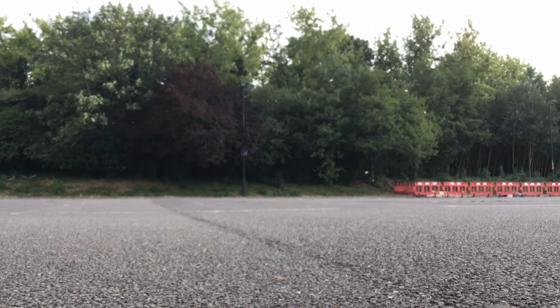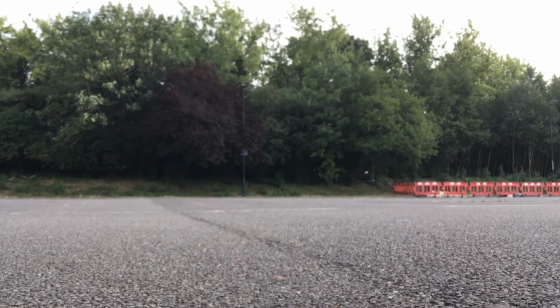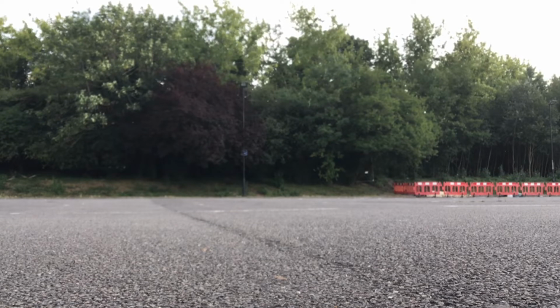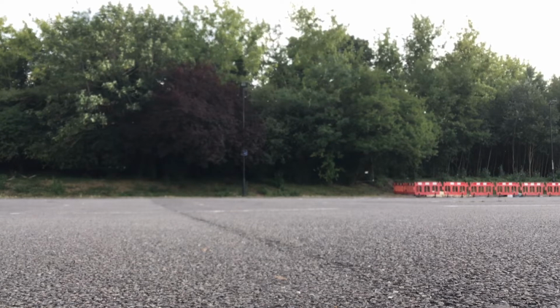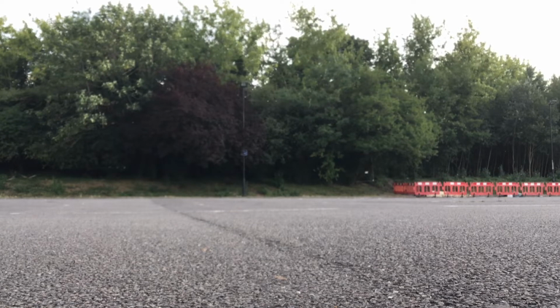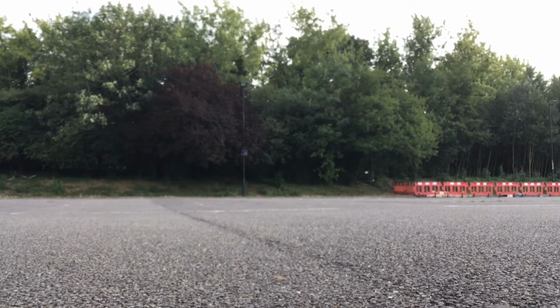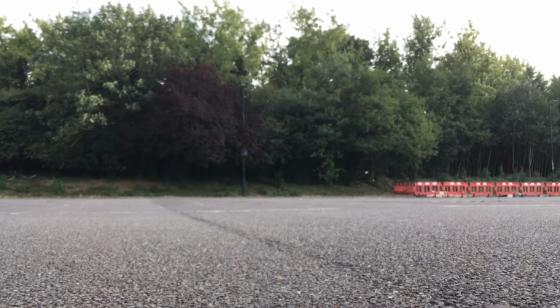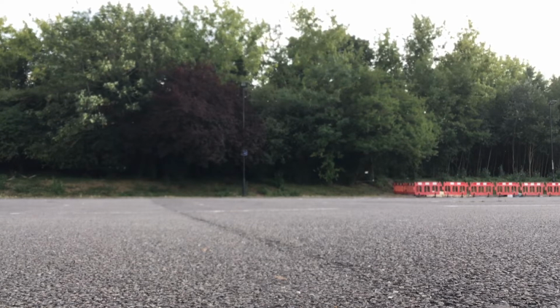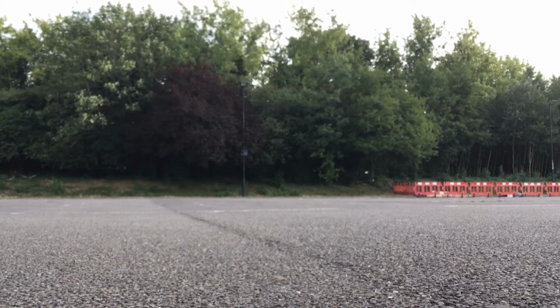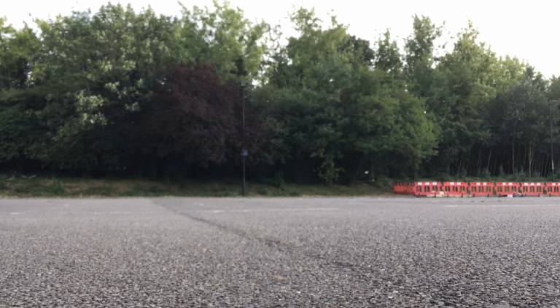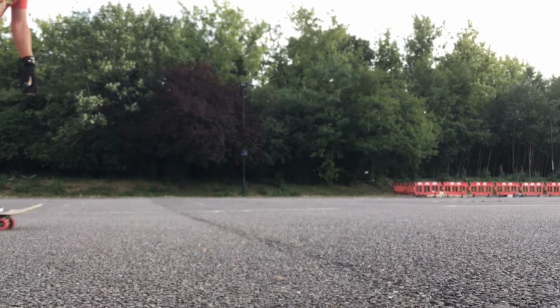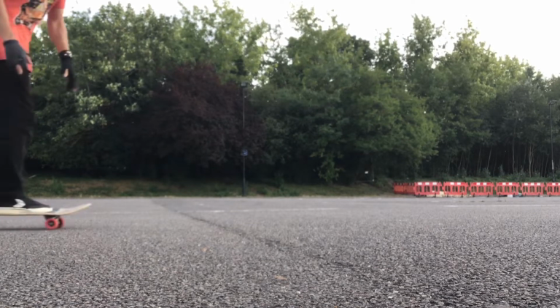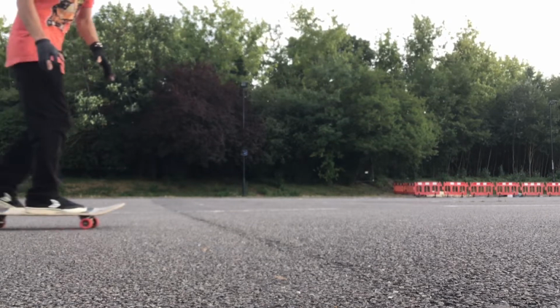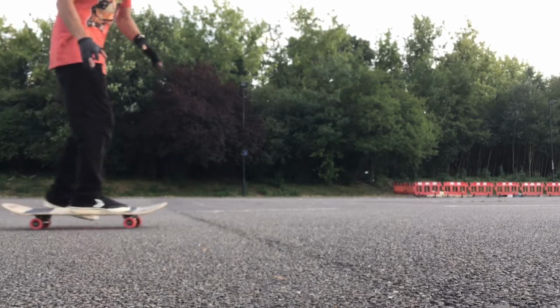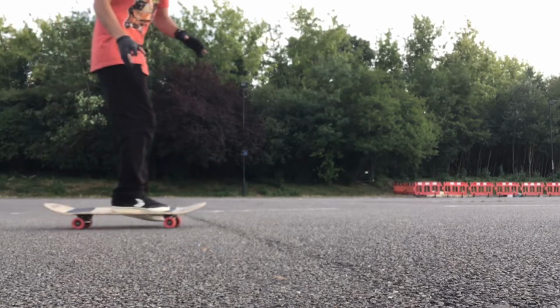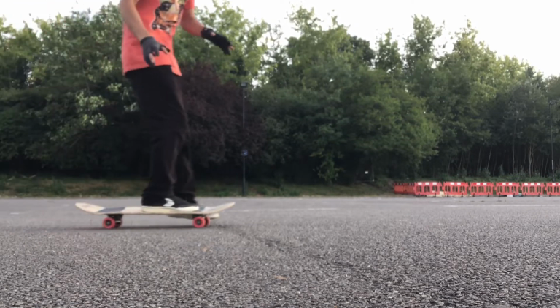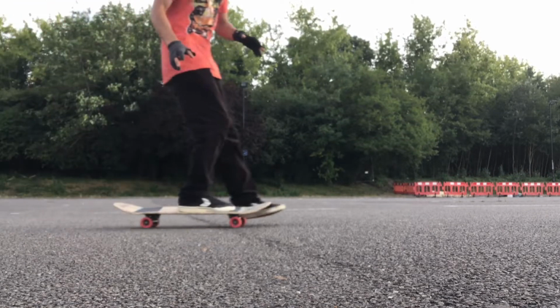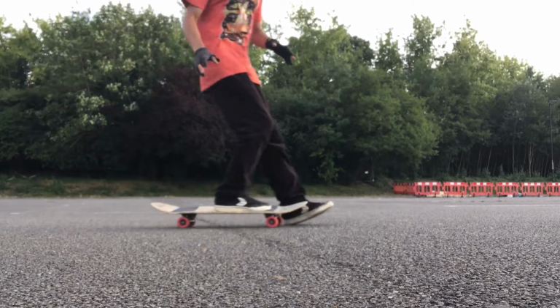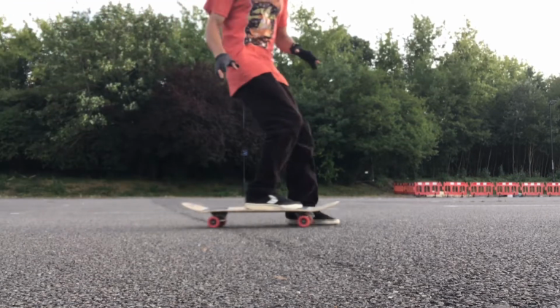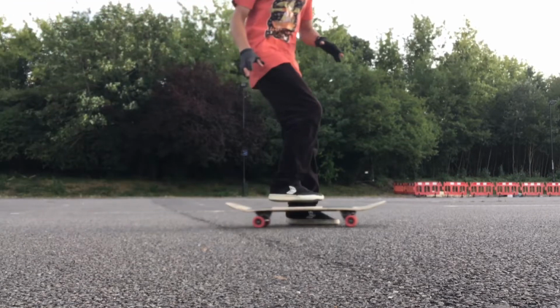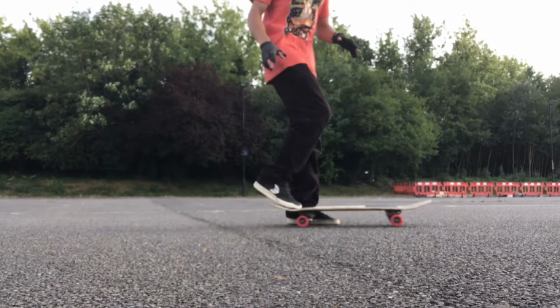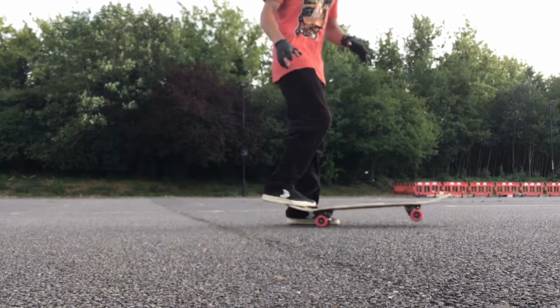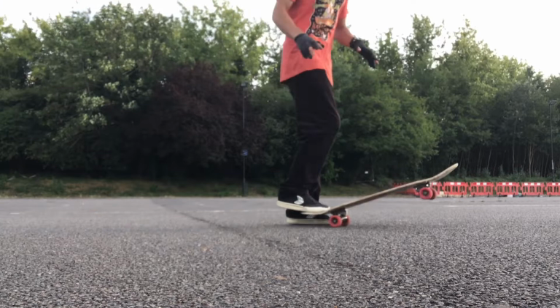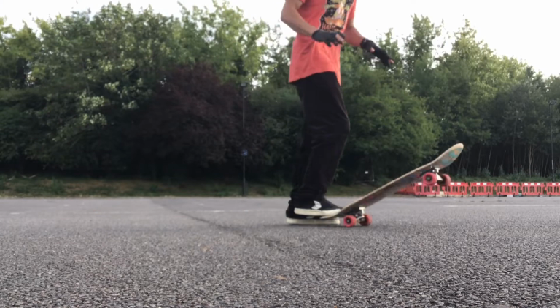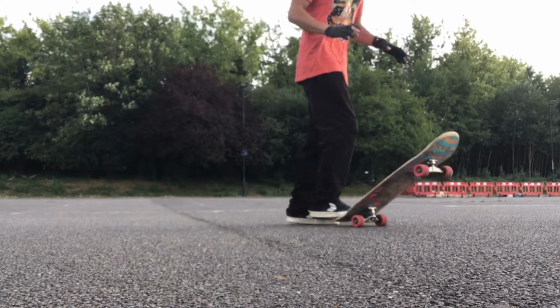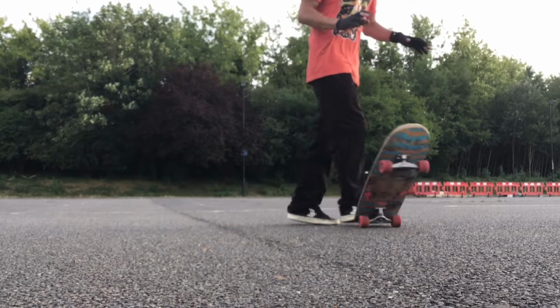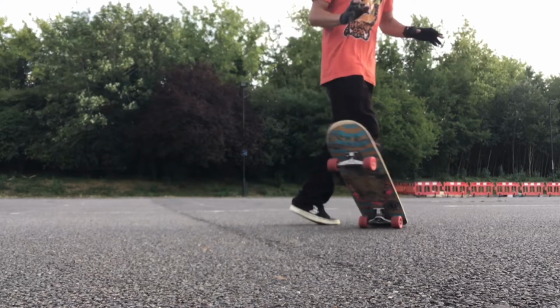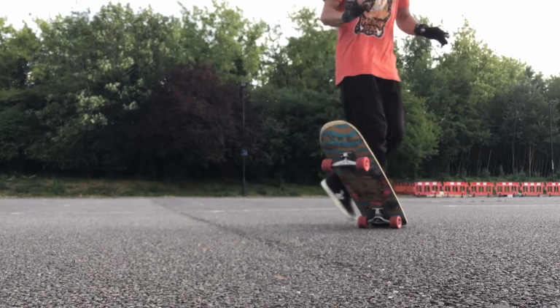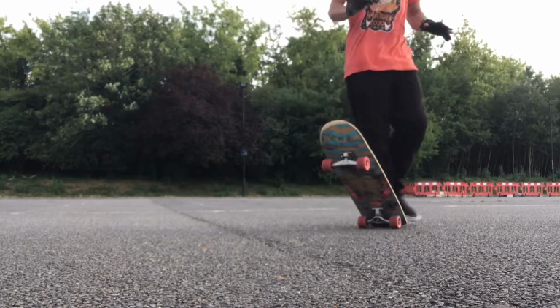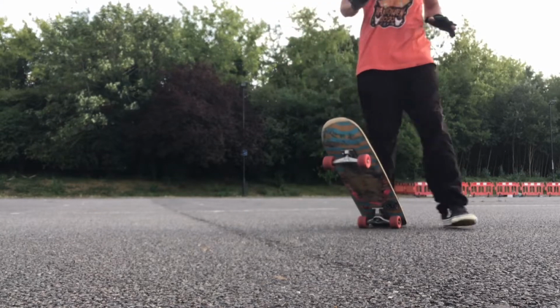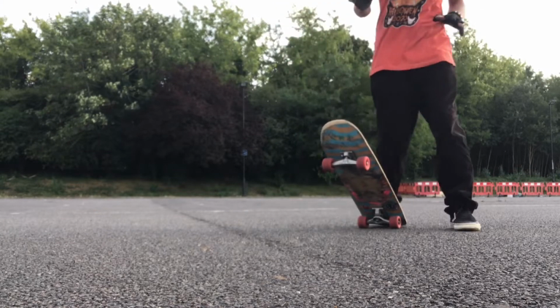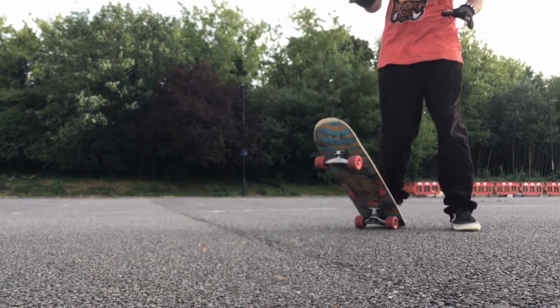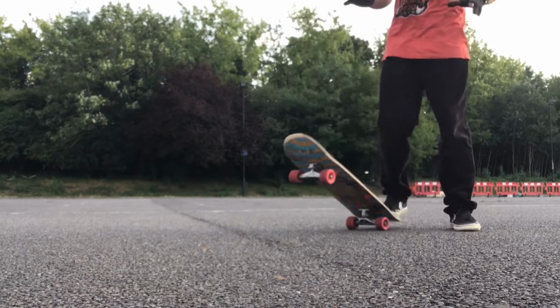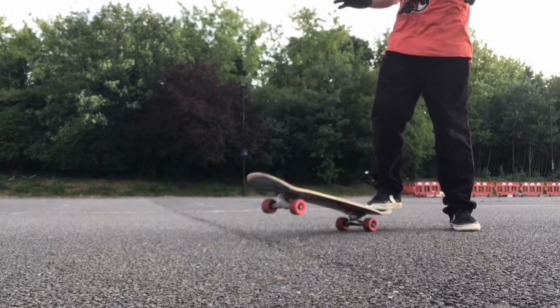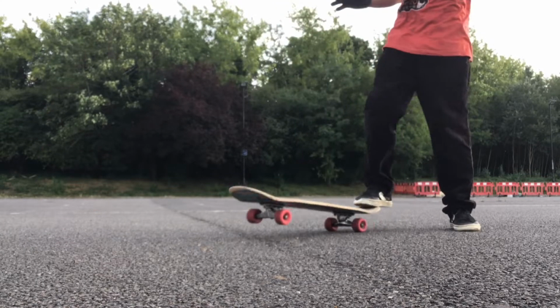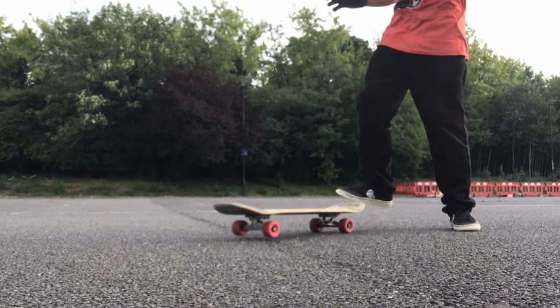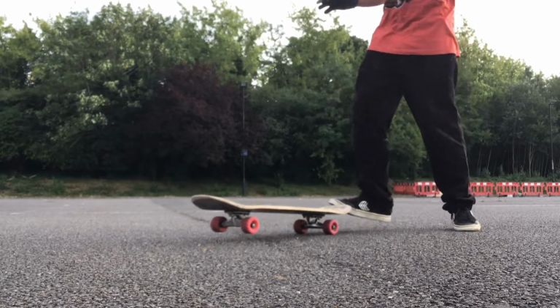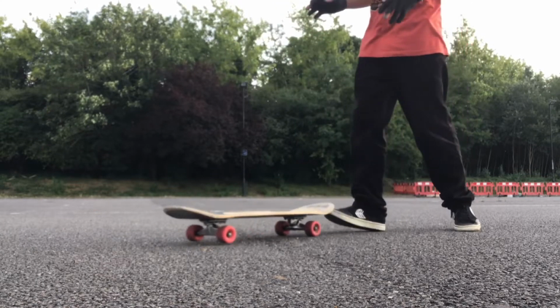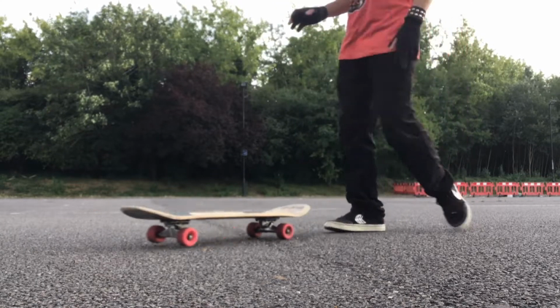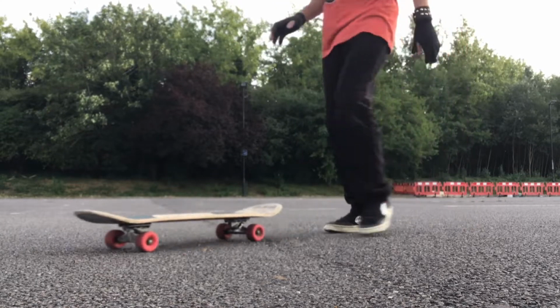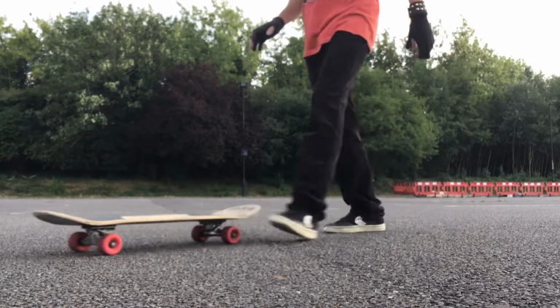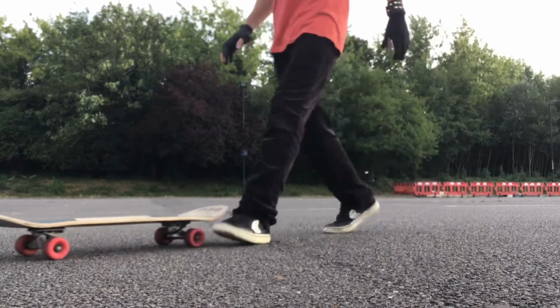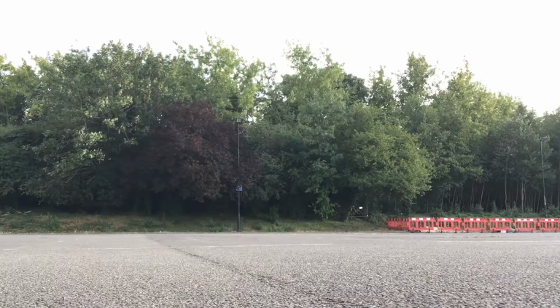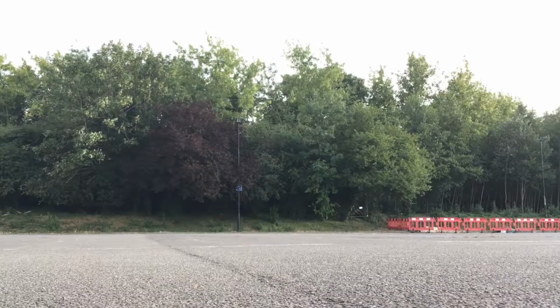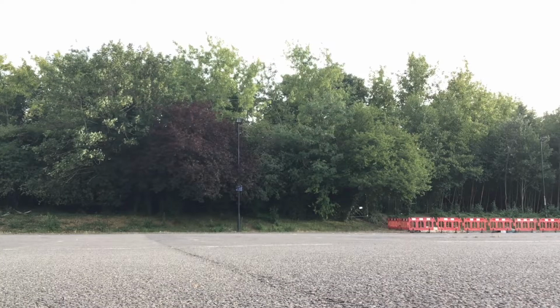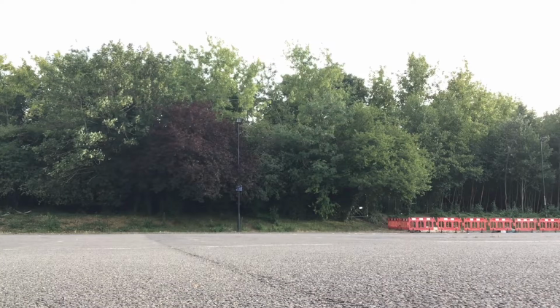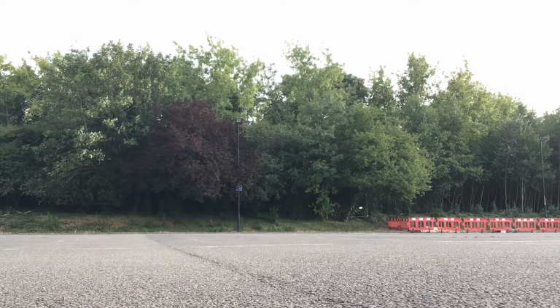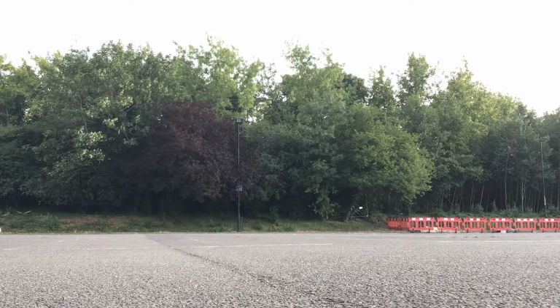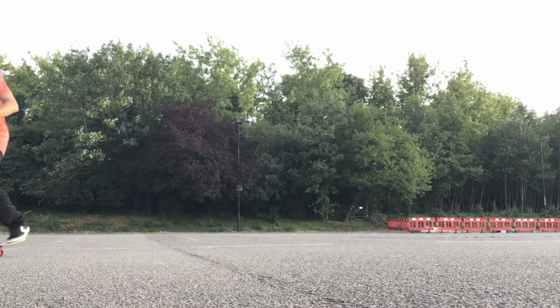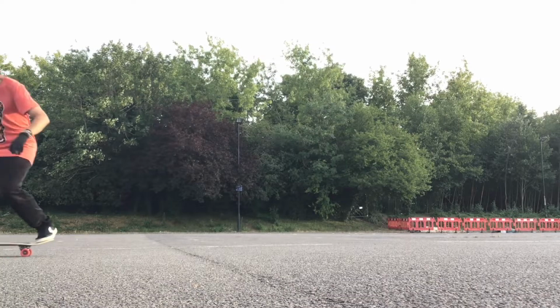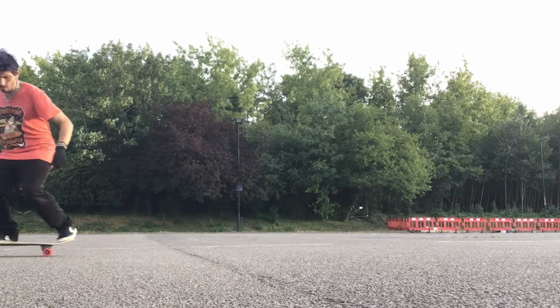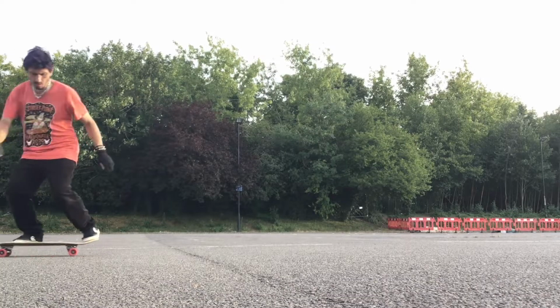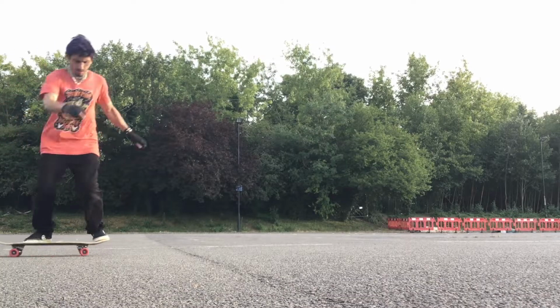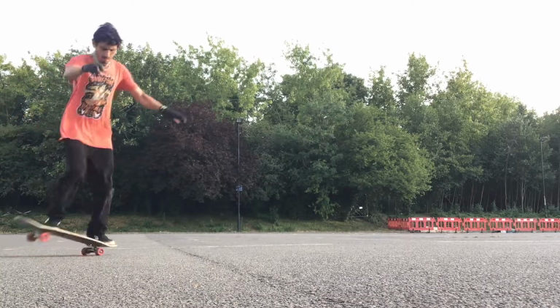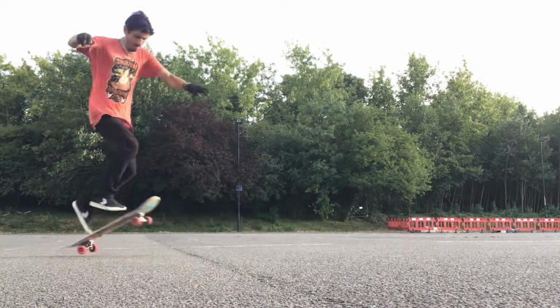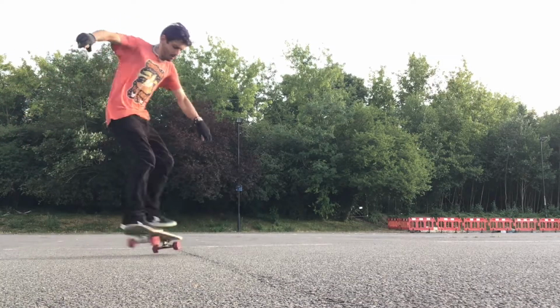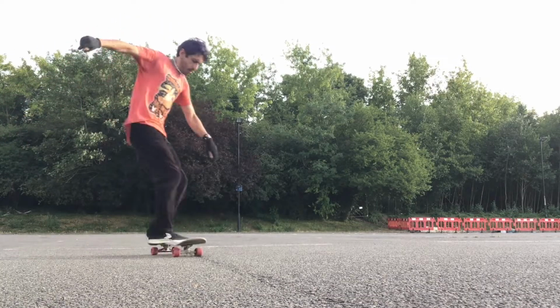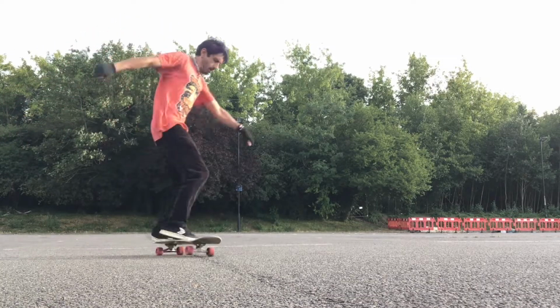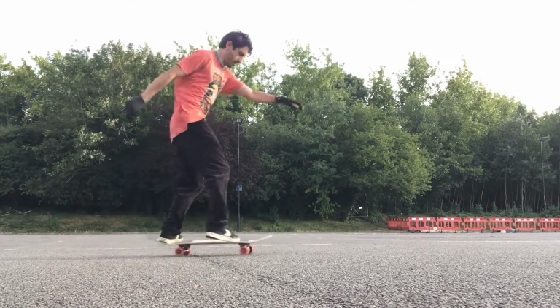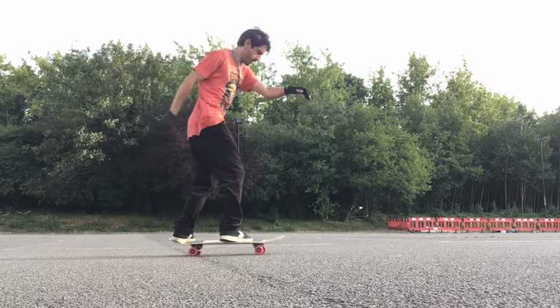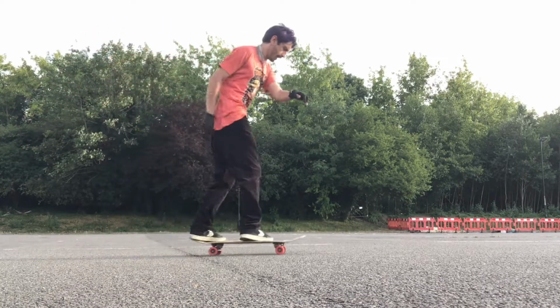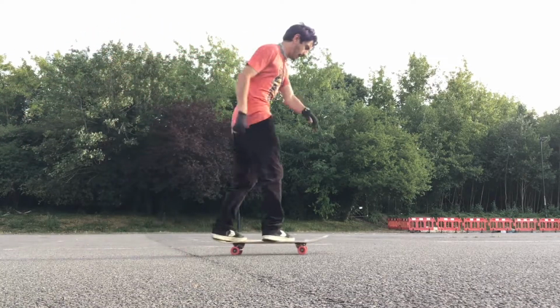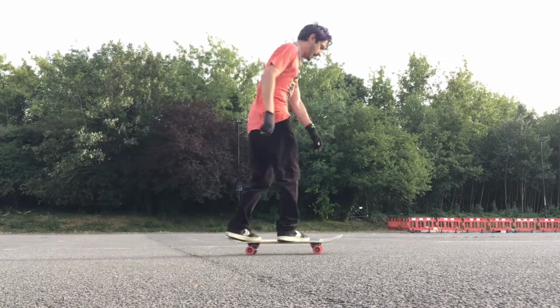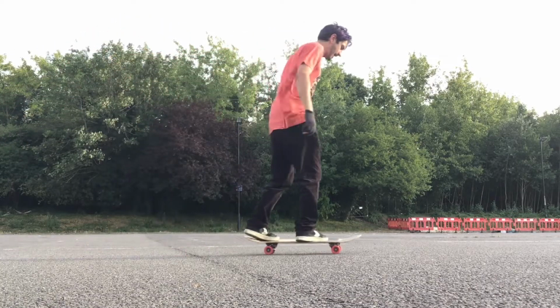I think I've got it — both feet at the back of the board, but lean over your body. Oh man.